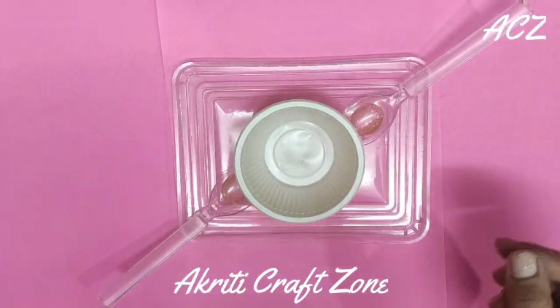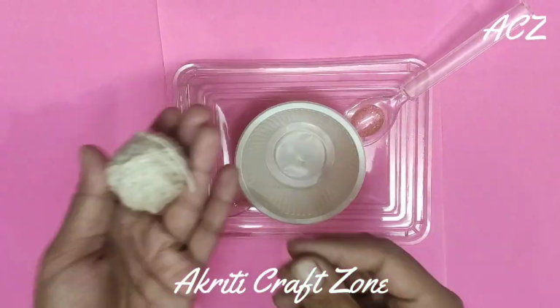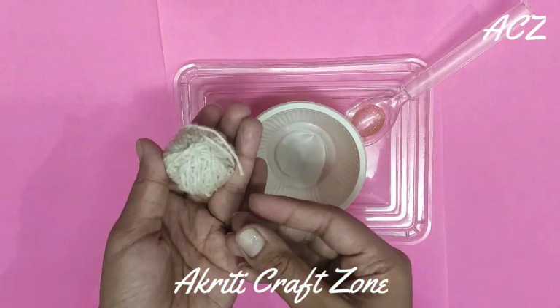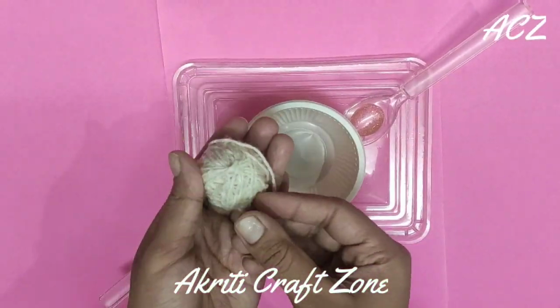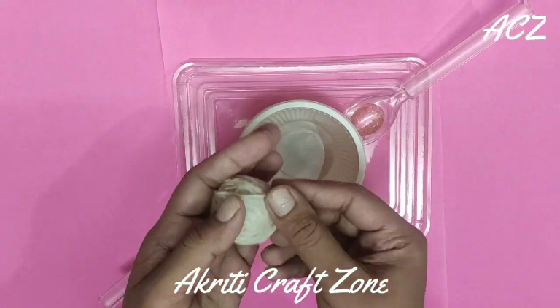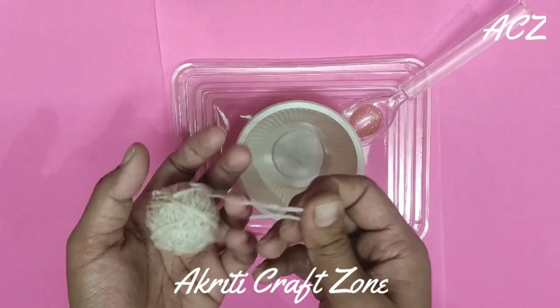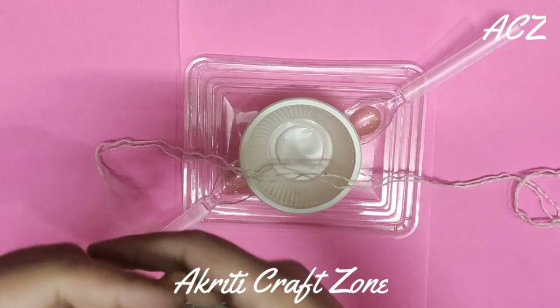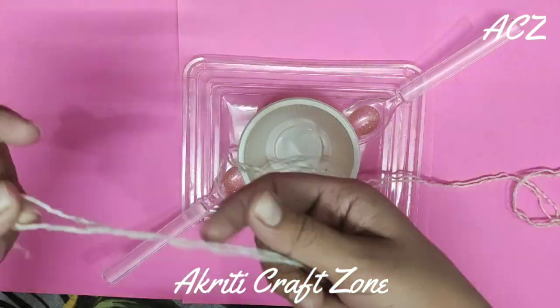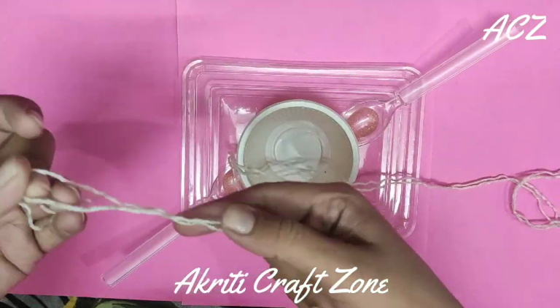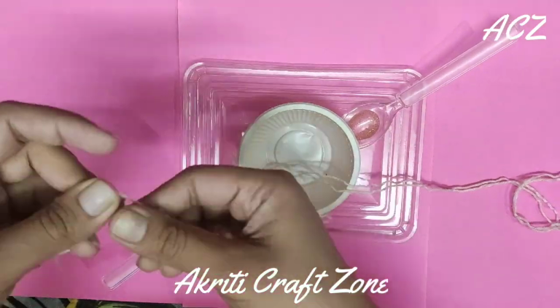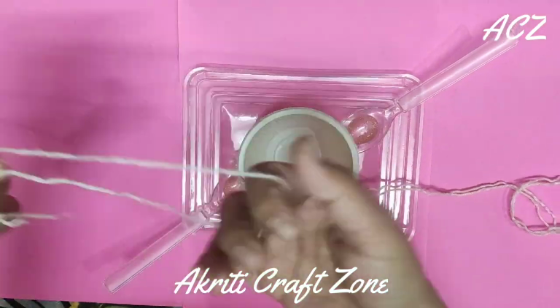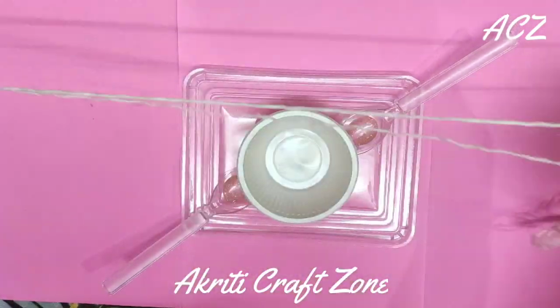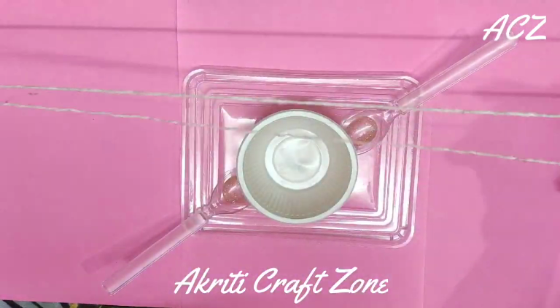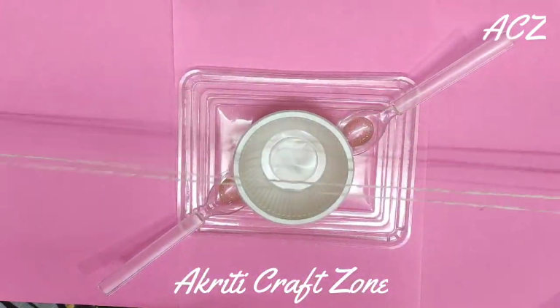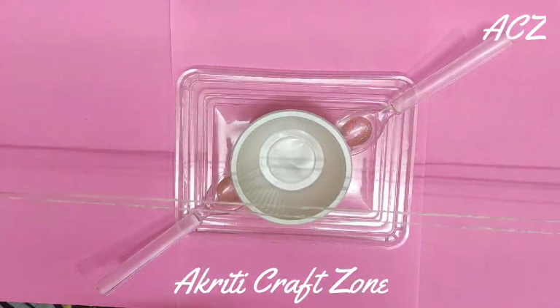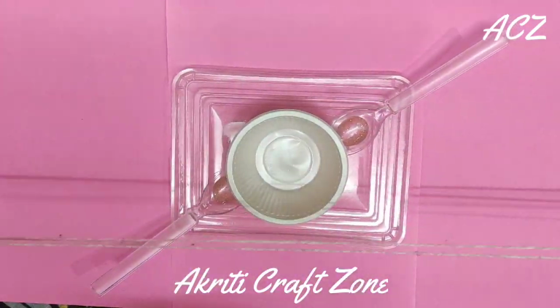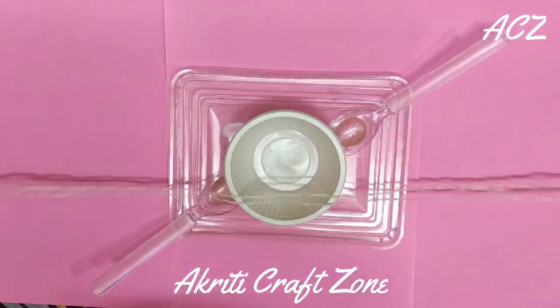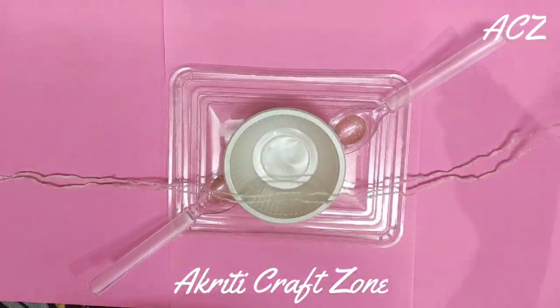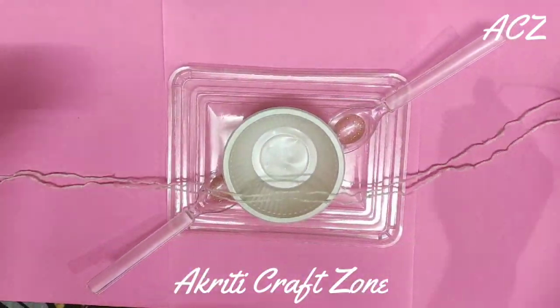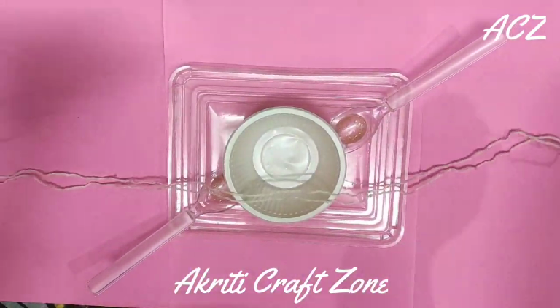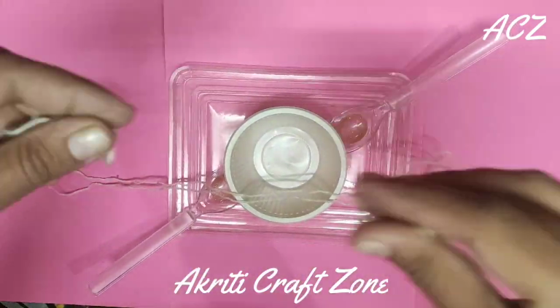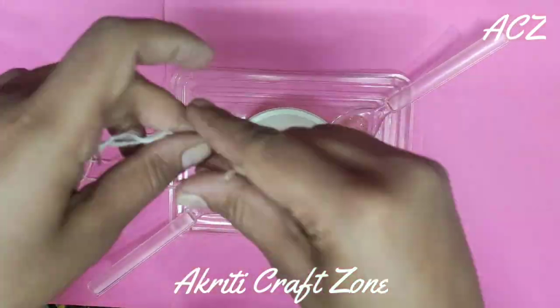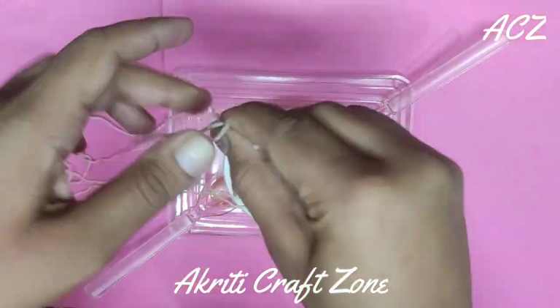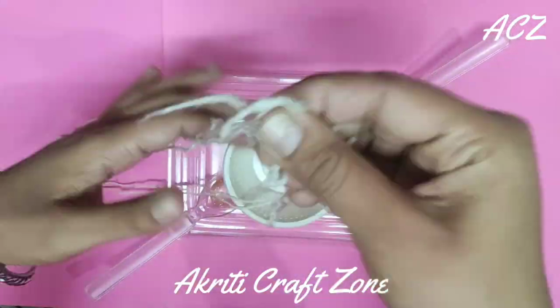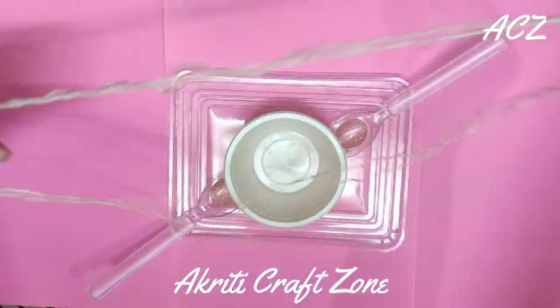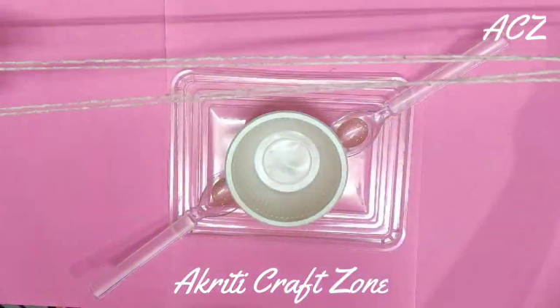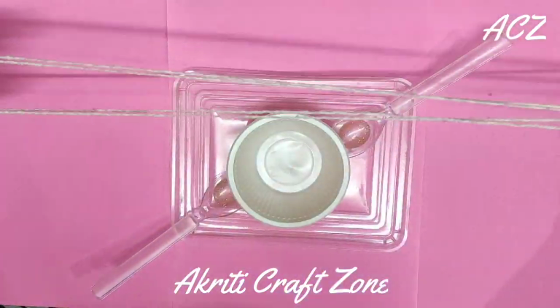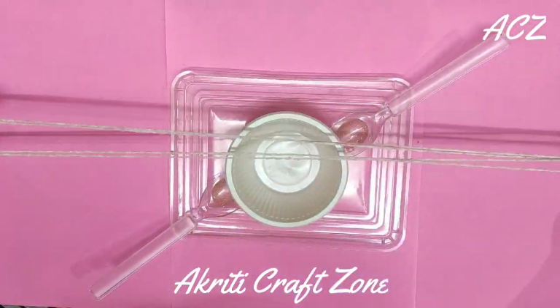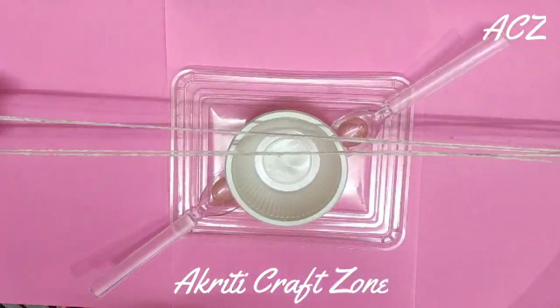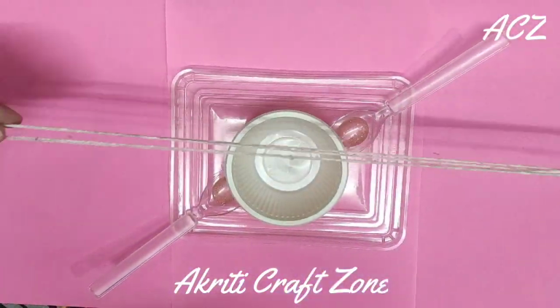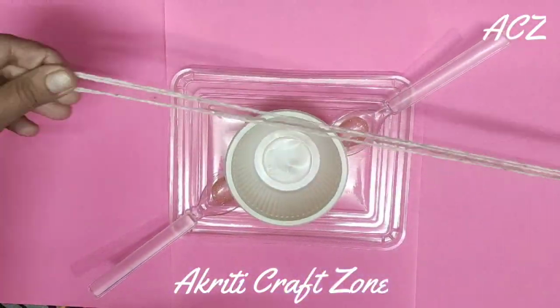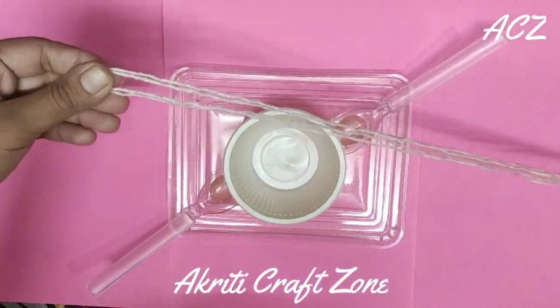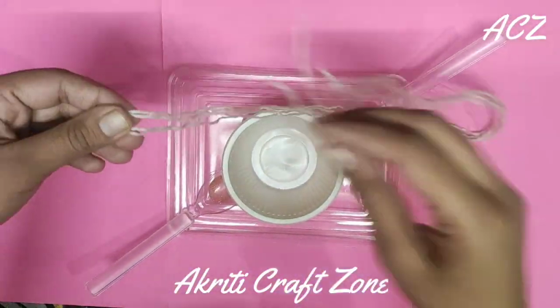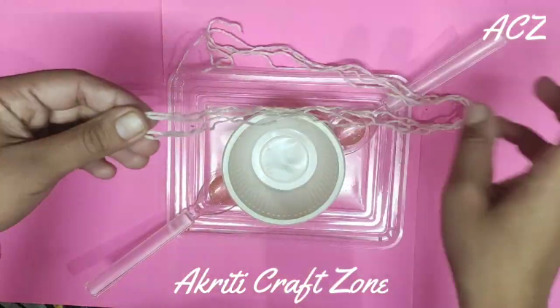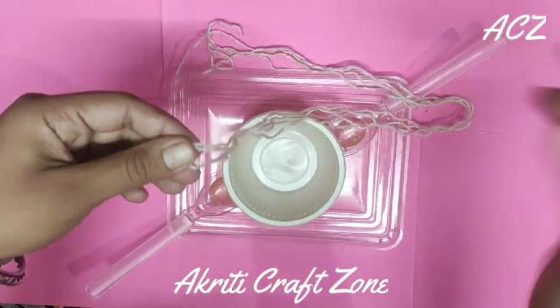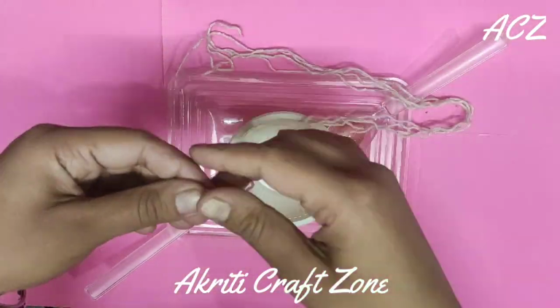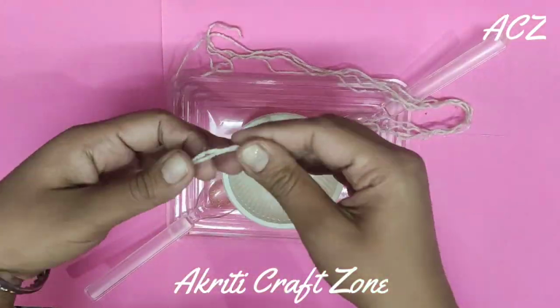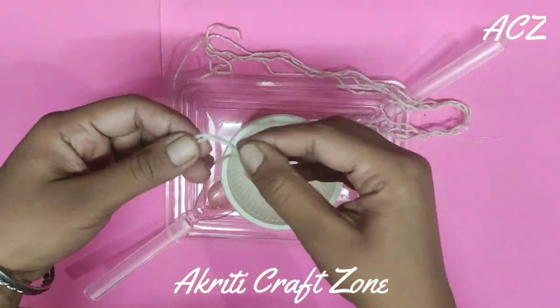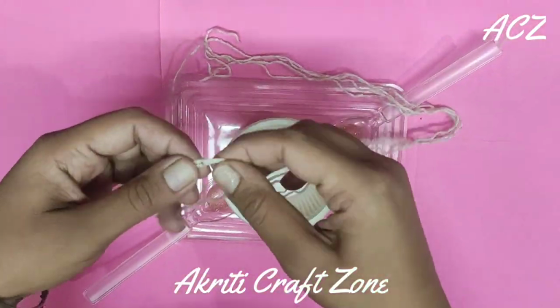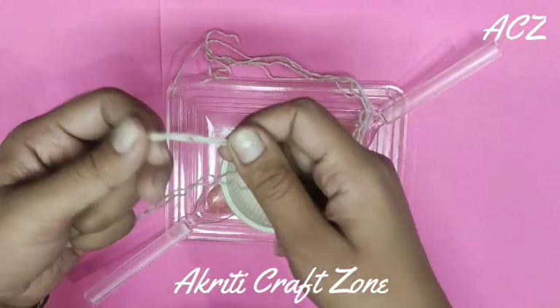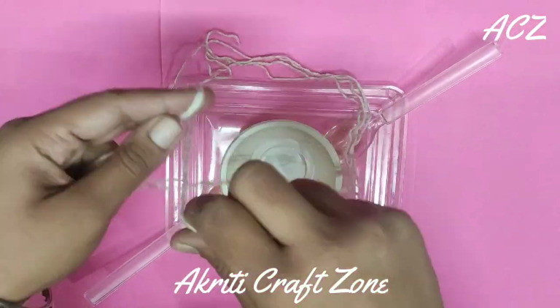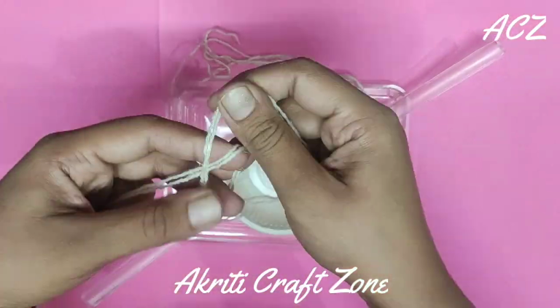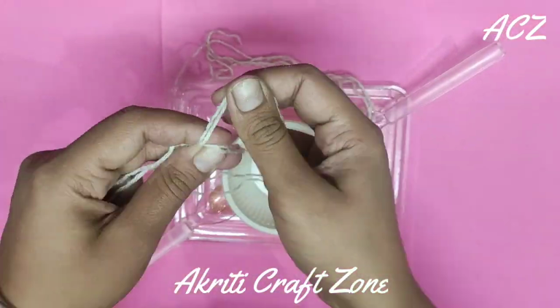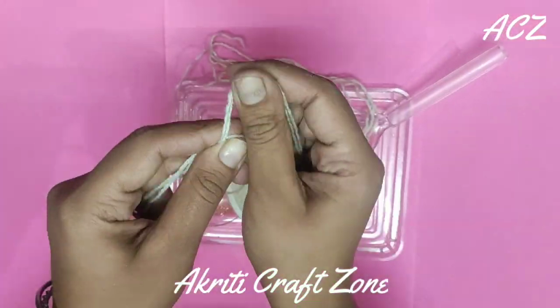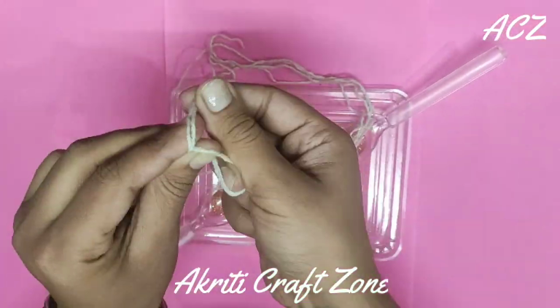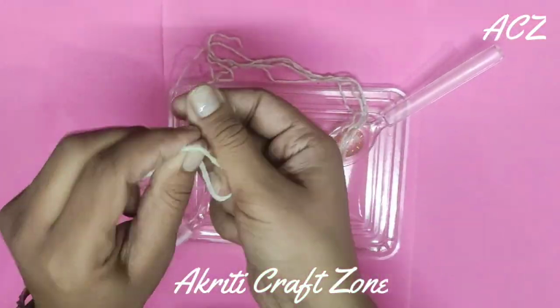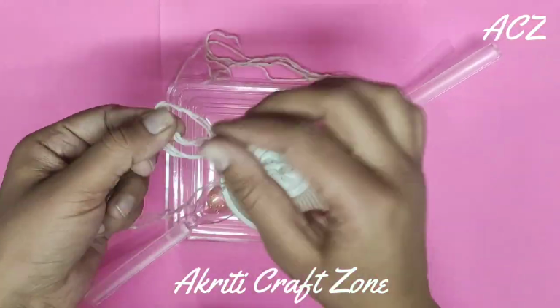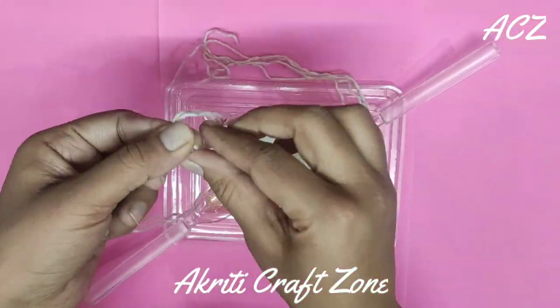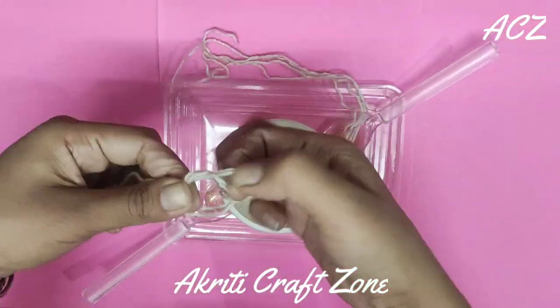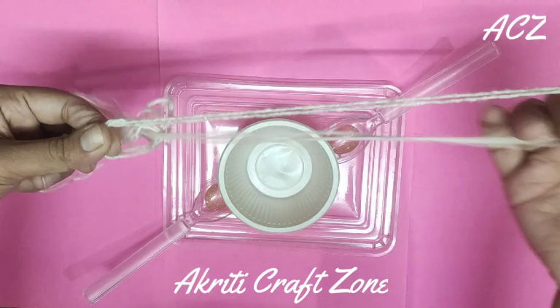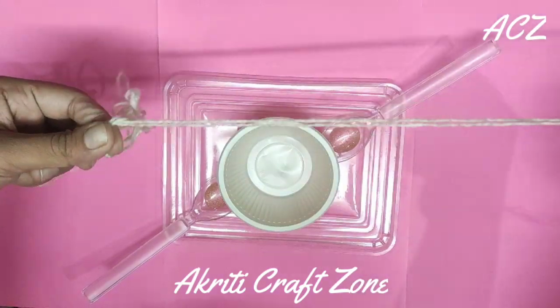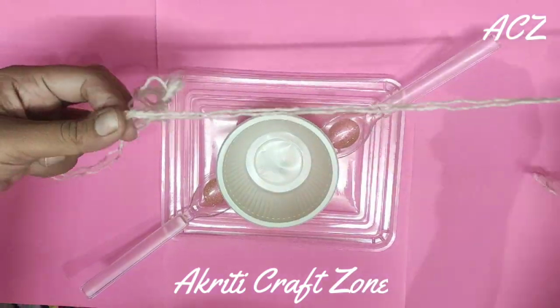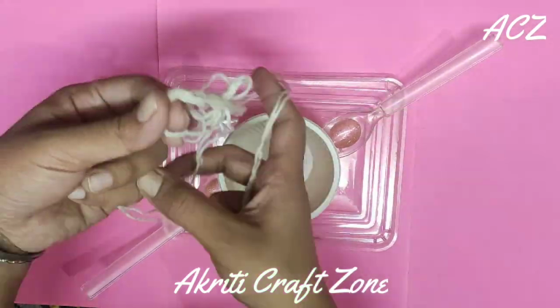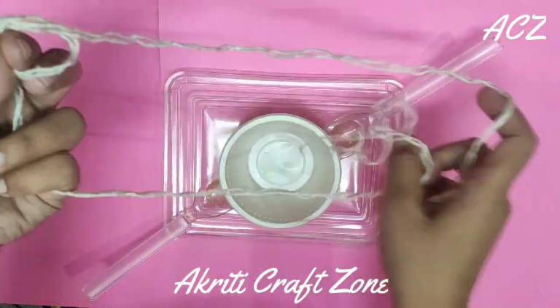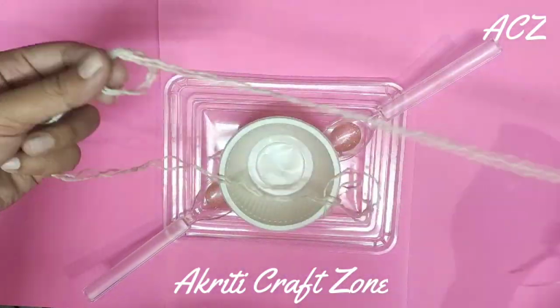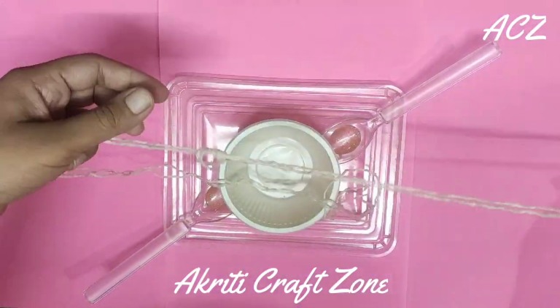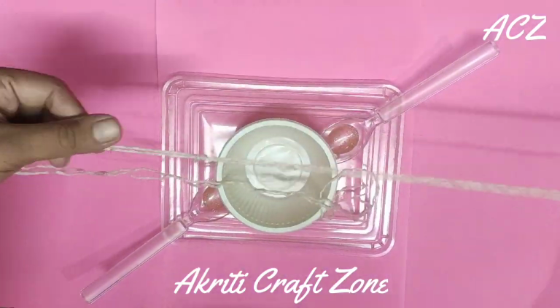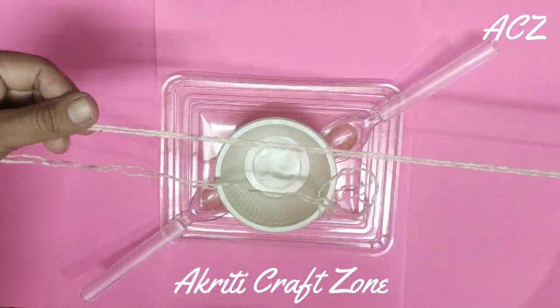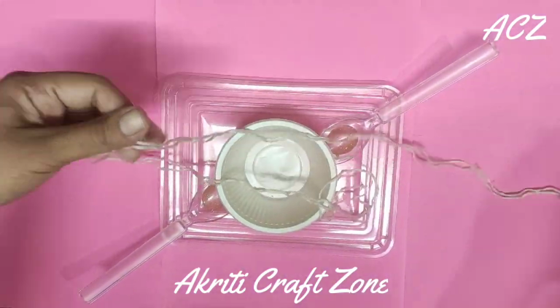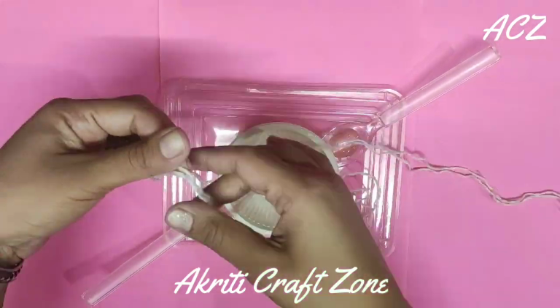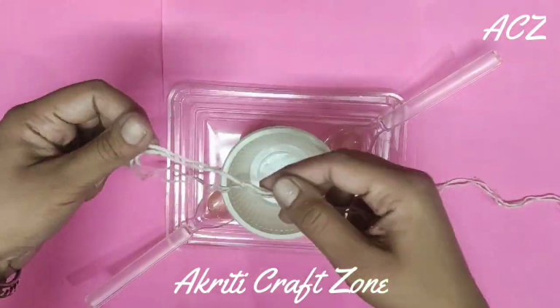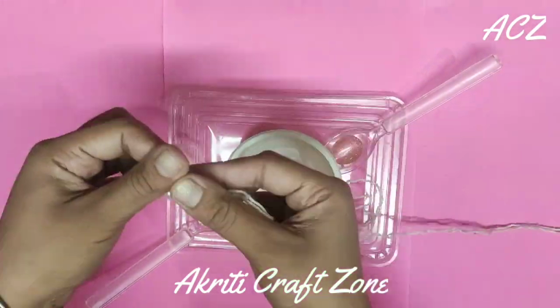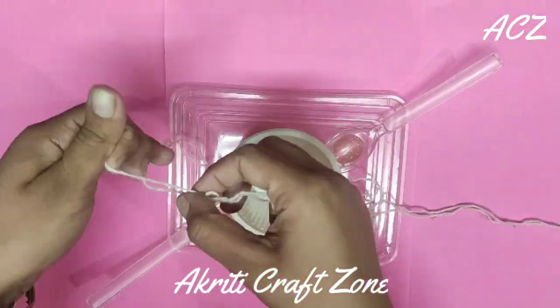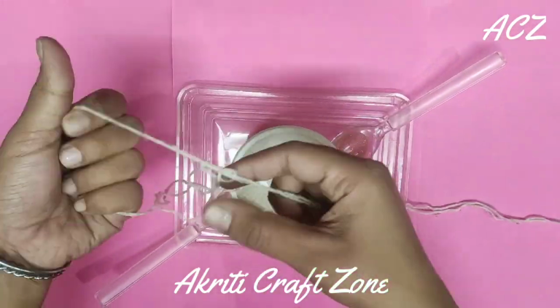Now take two long pieces of wool, fold them from the center and tie a knot at the center.